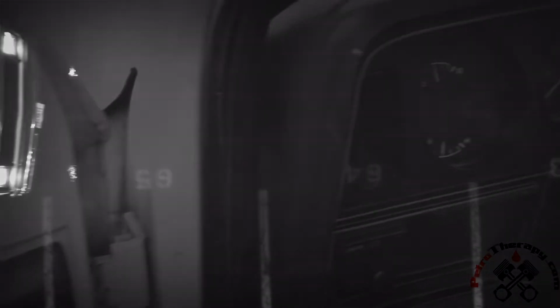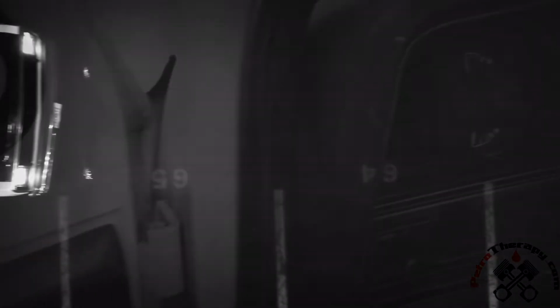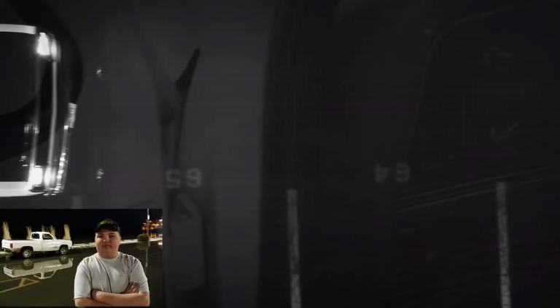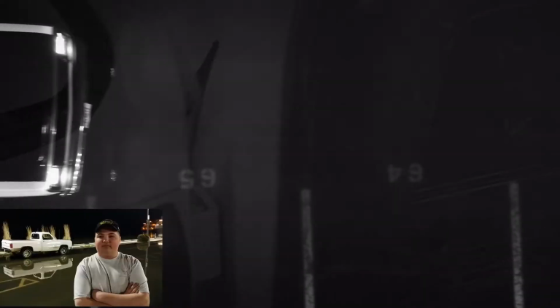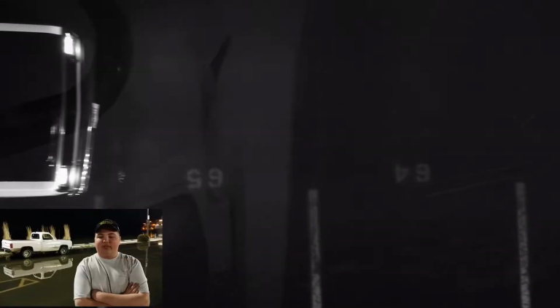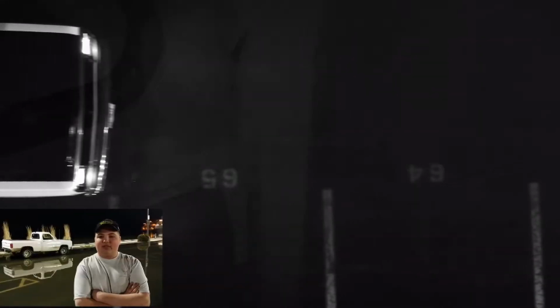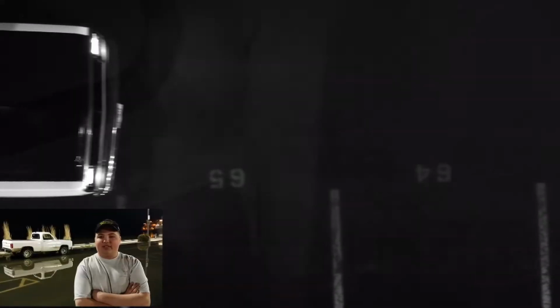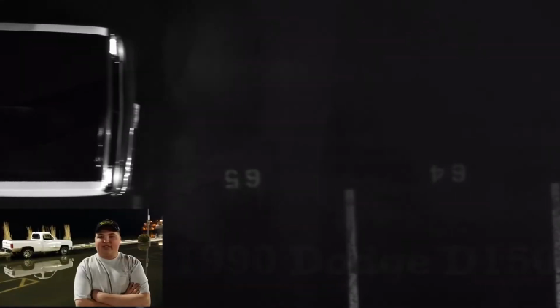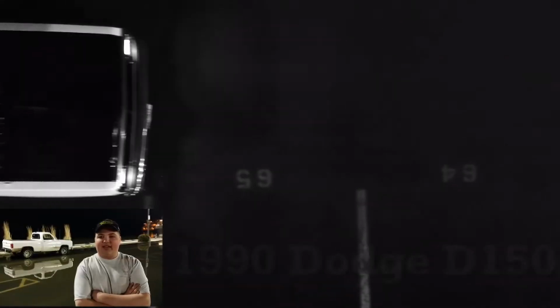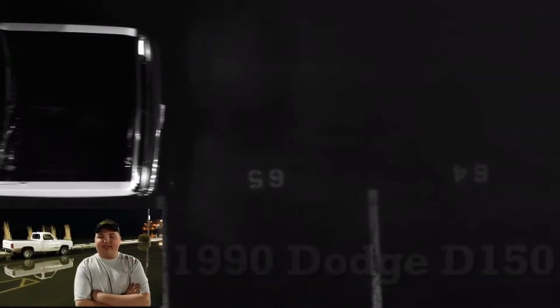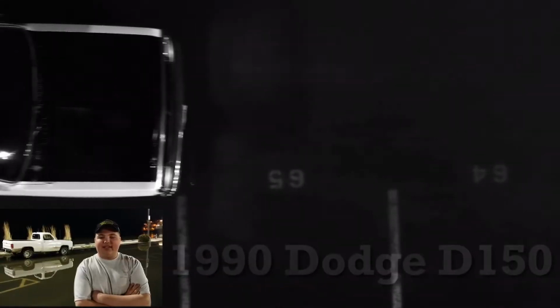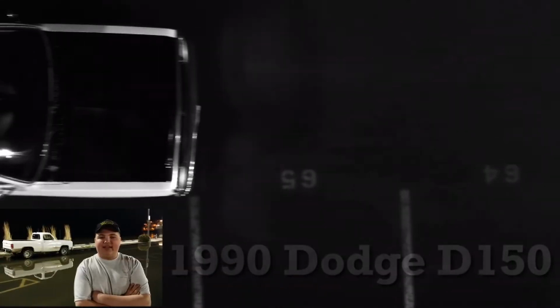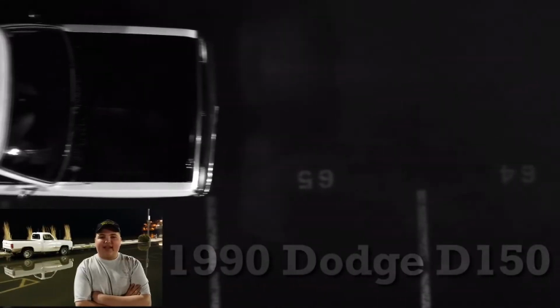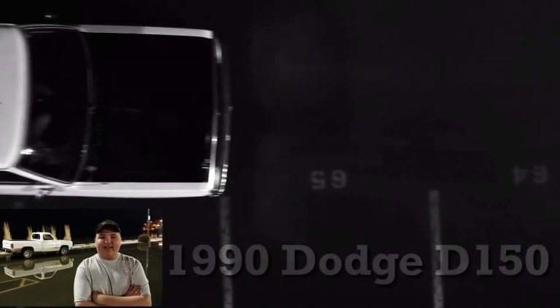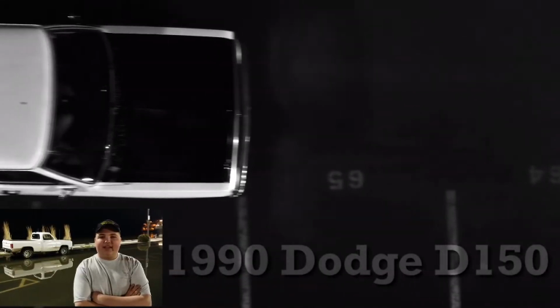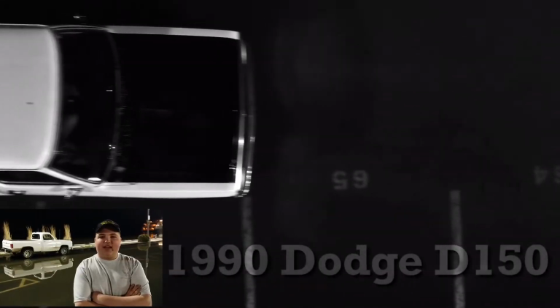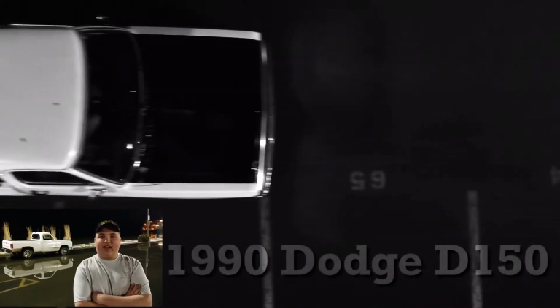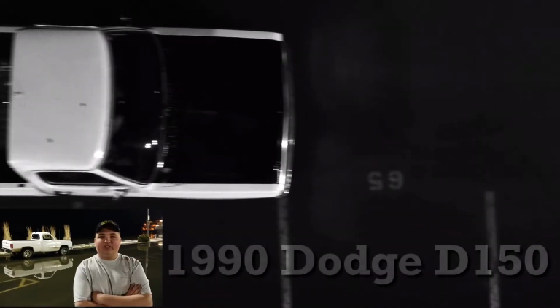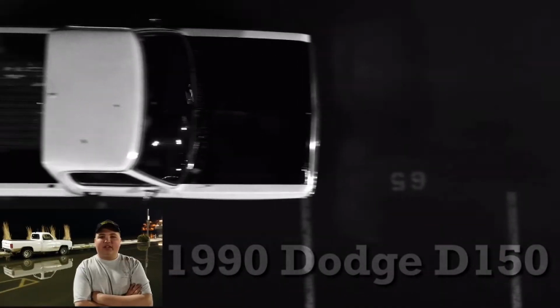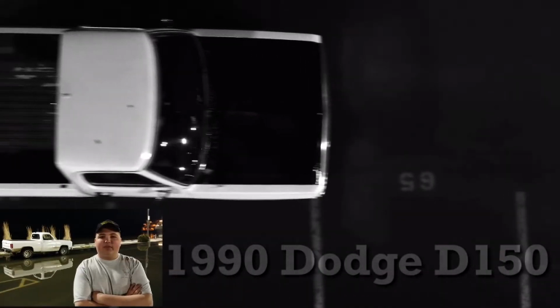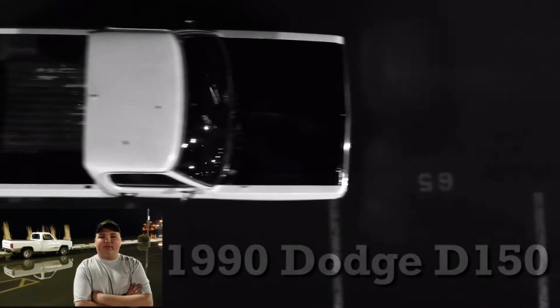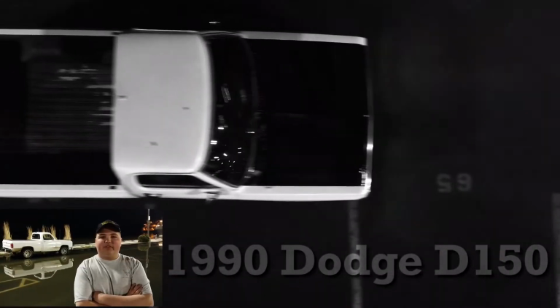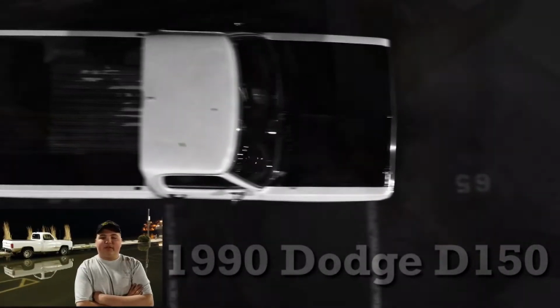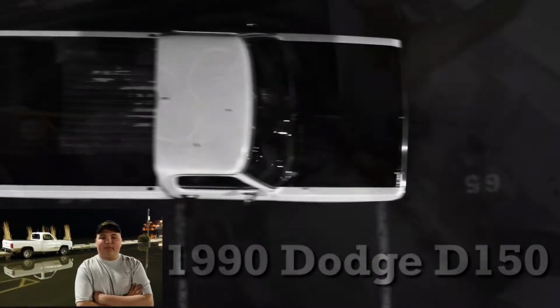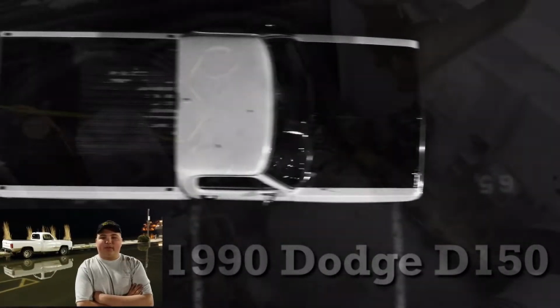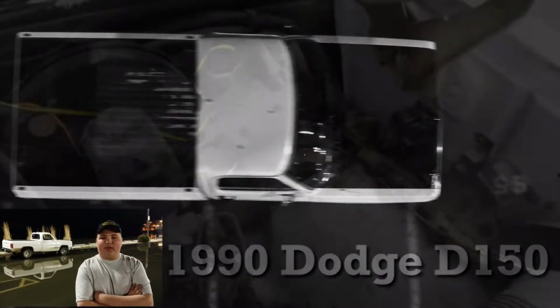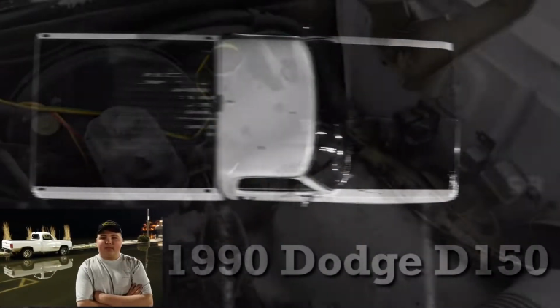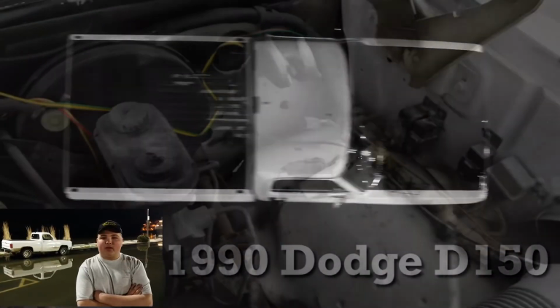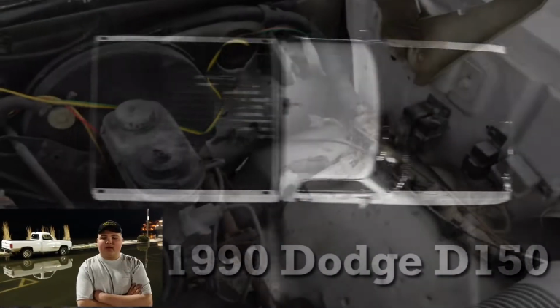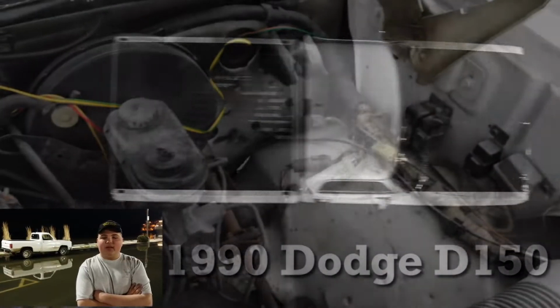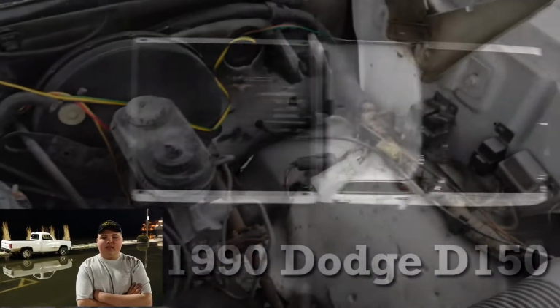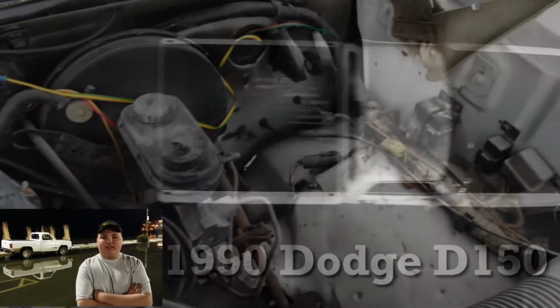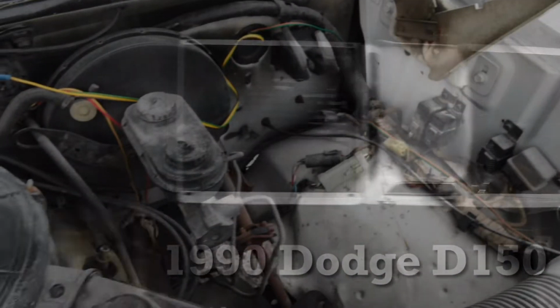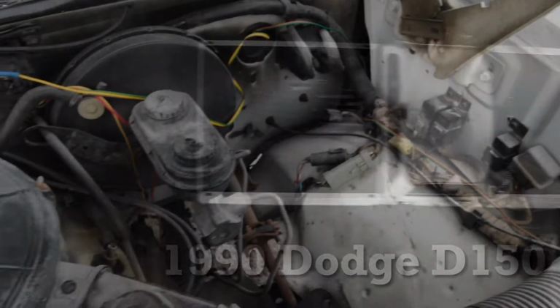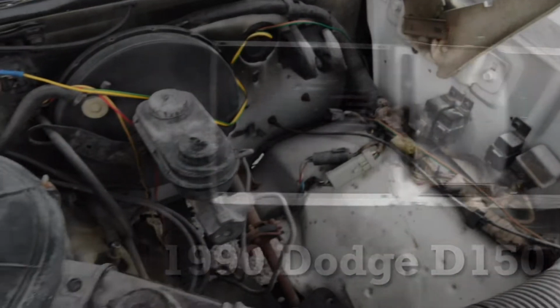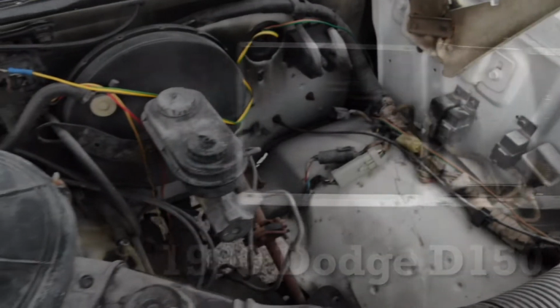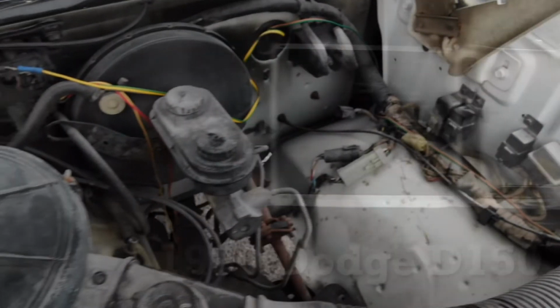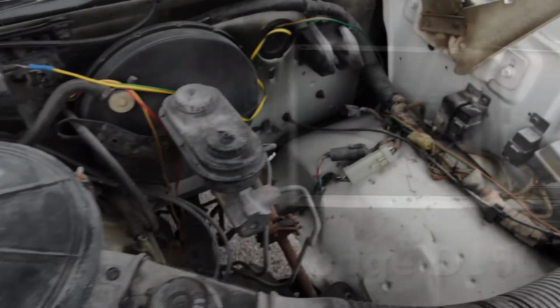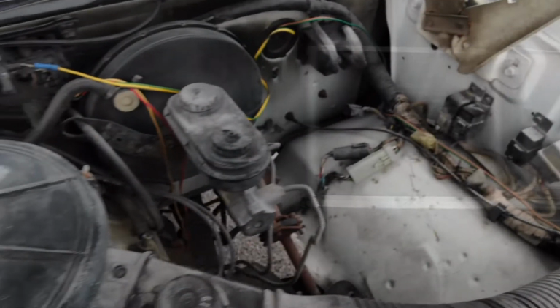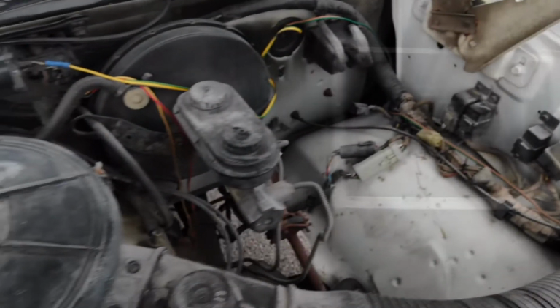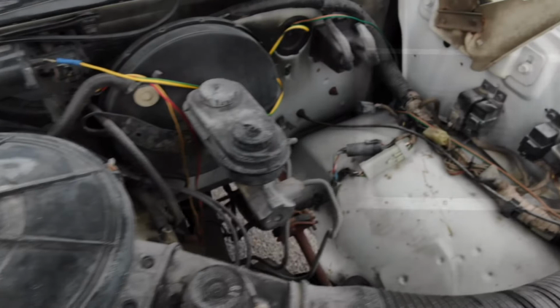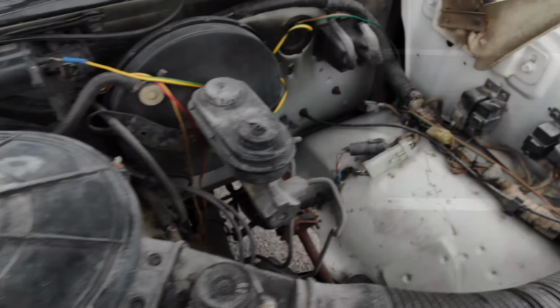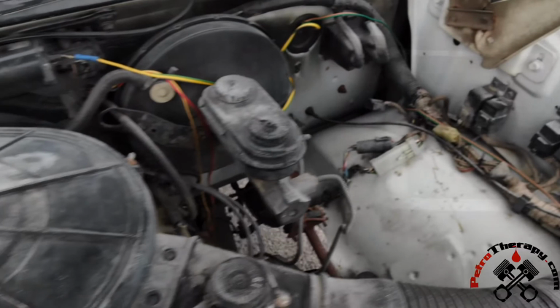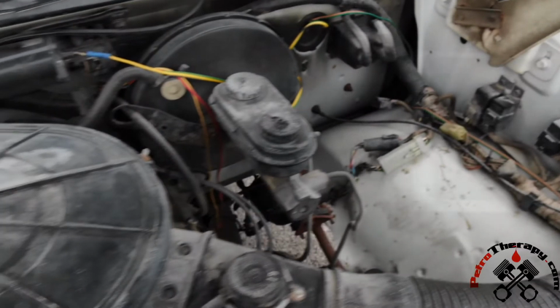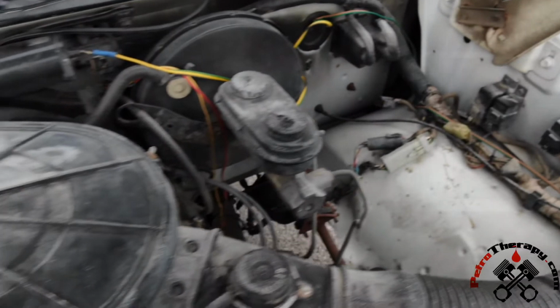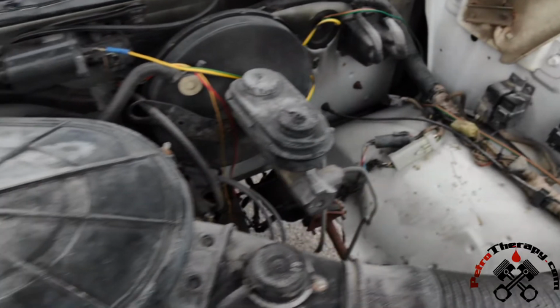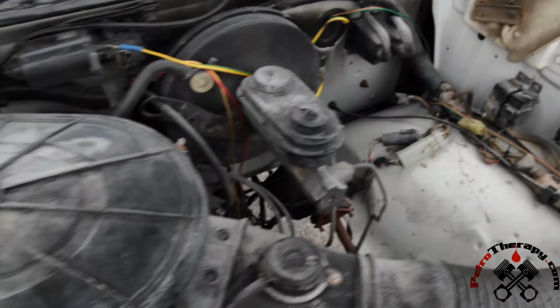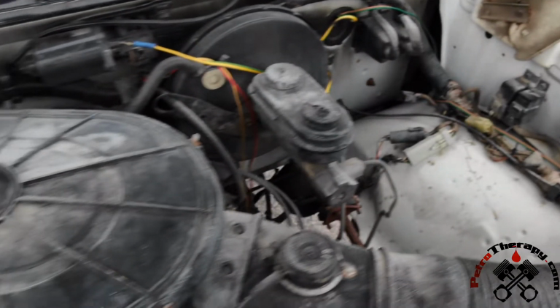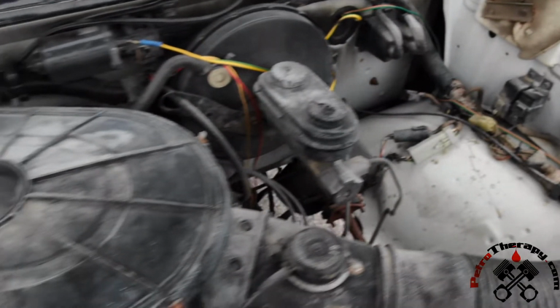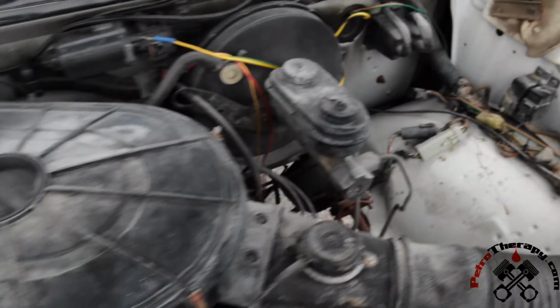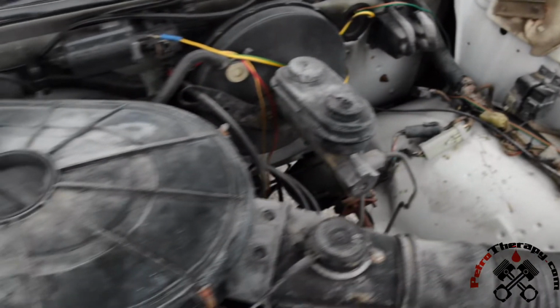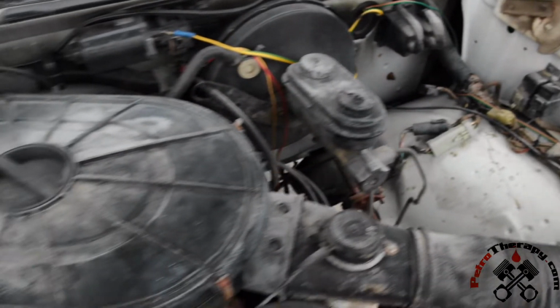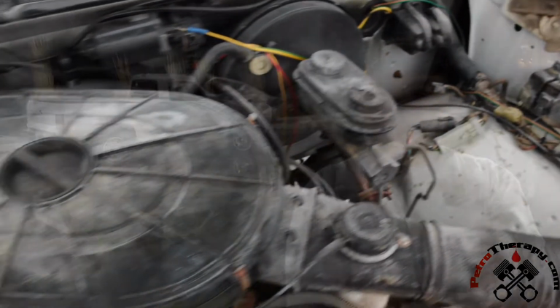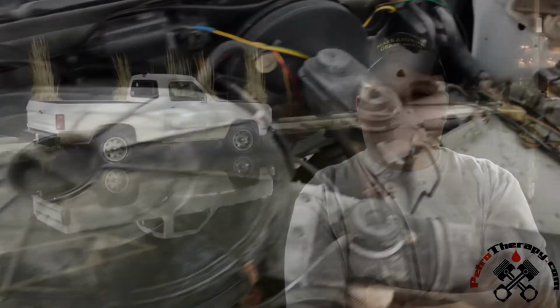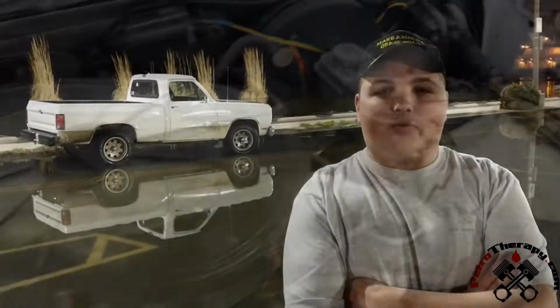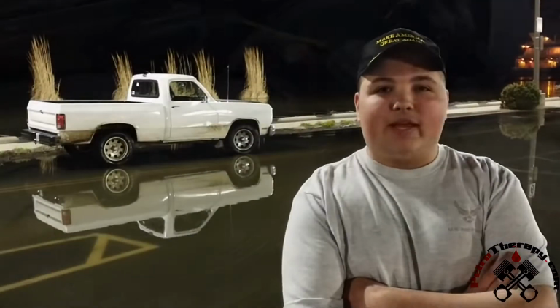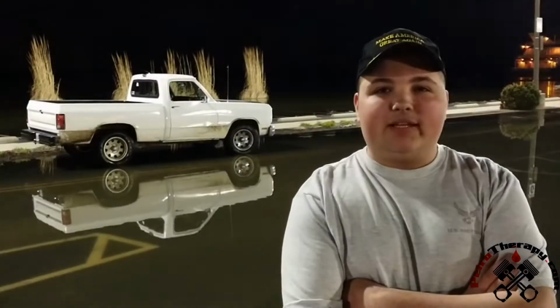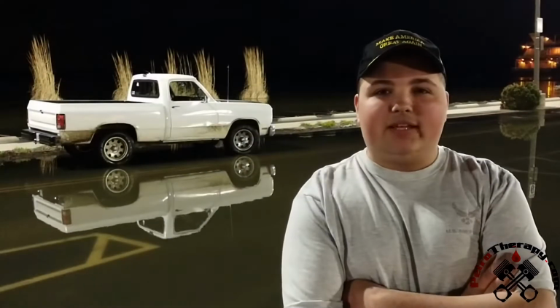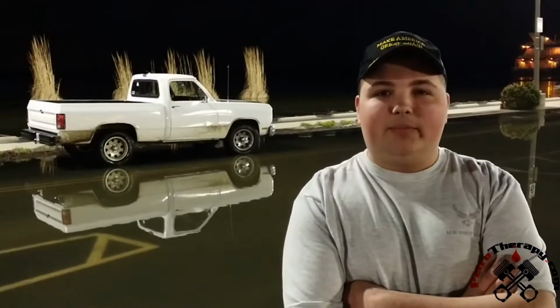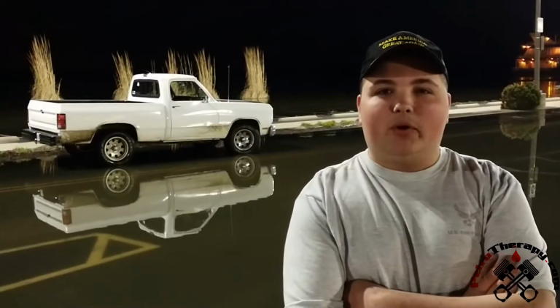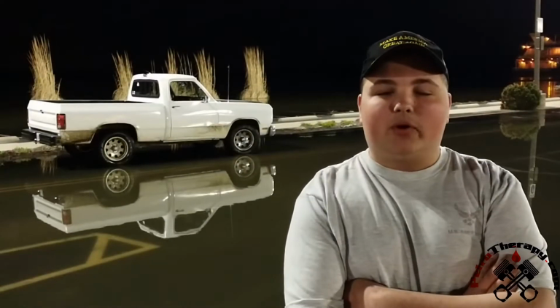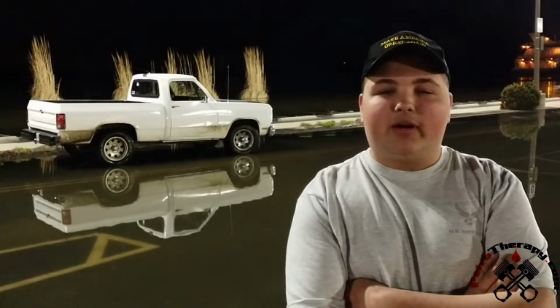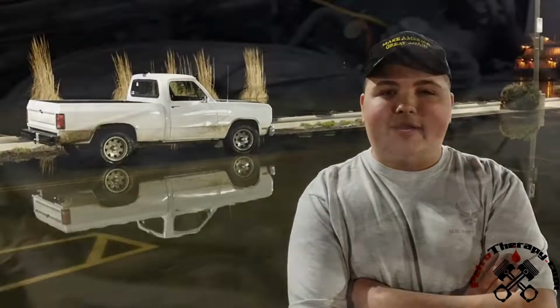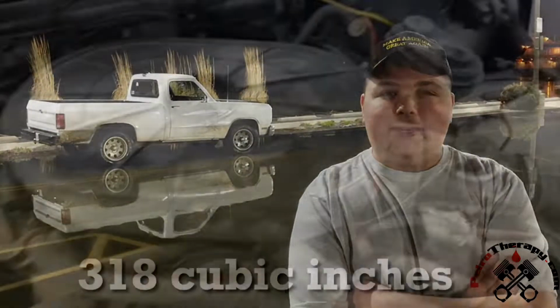My truck's a 1990 Dodge D-150 pickup truck. It's got that 318 motor in it.